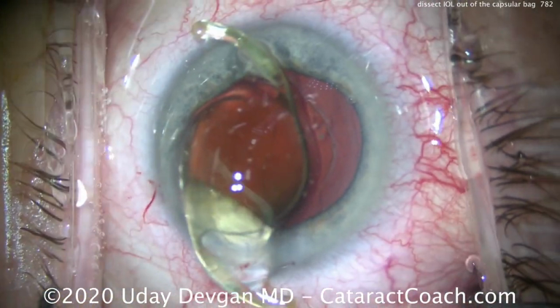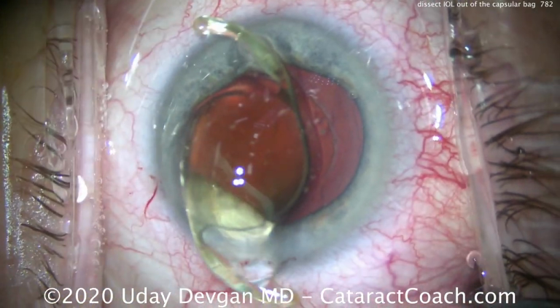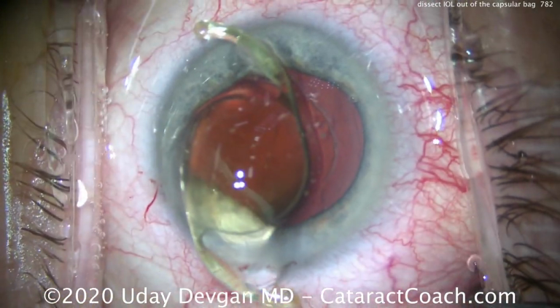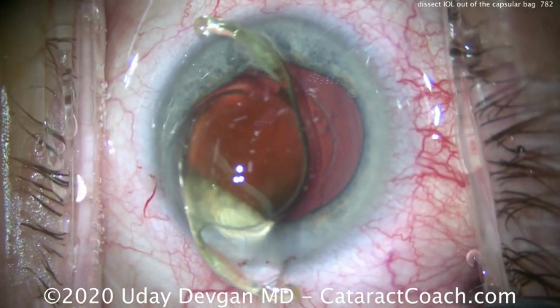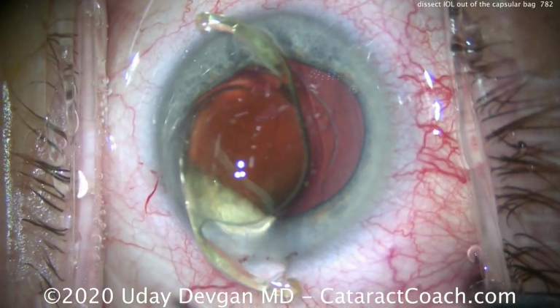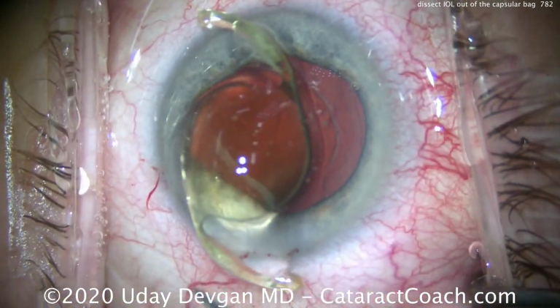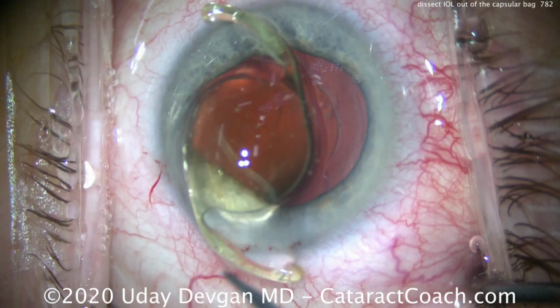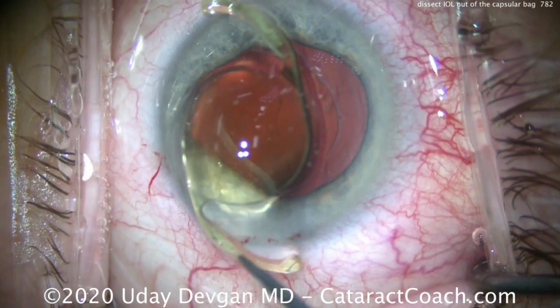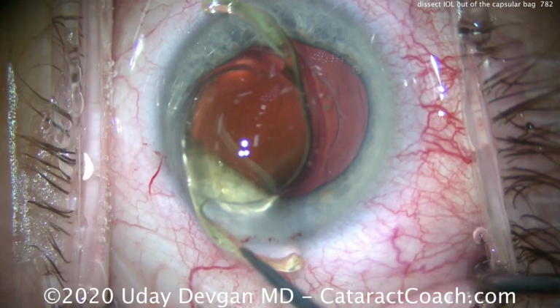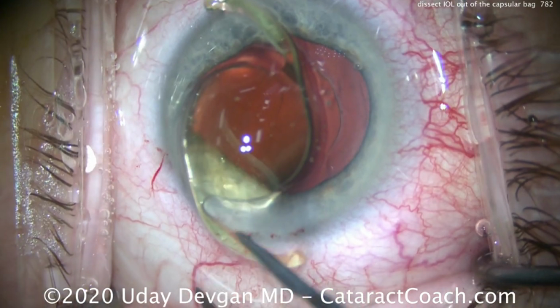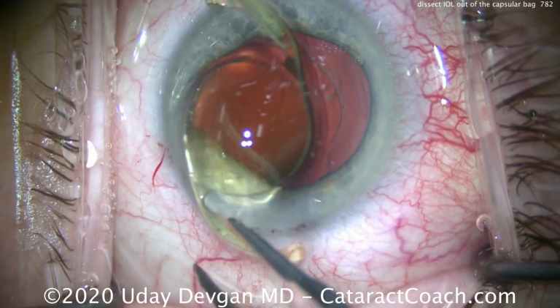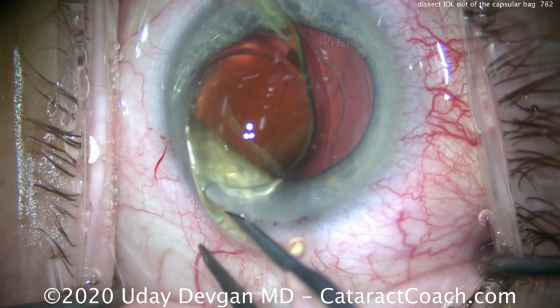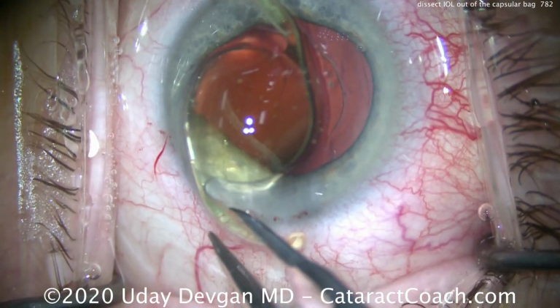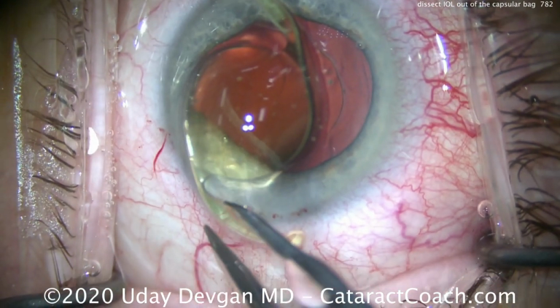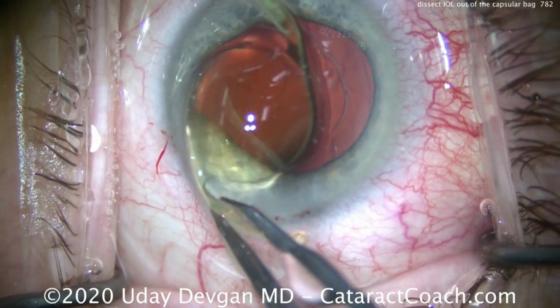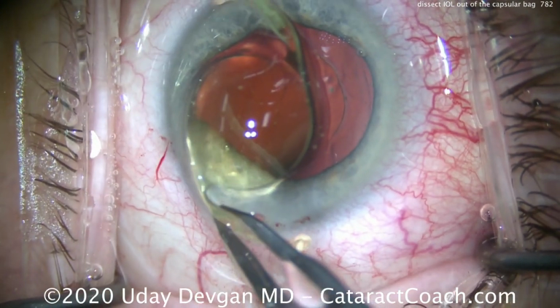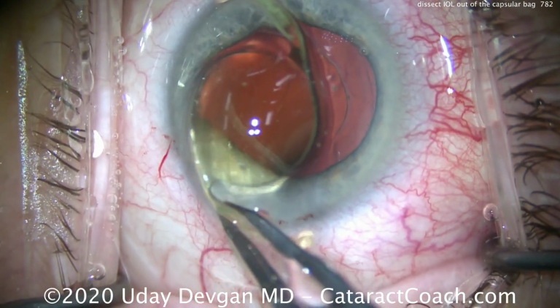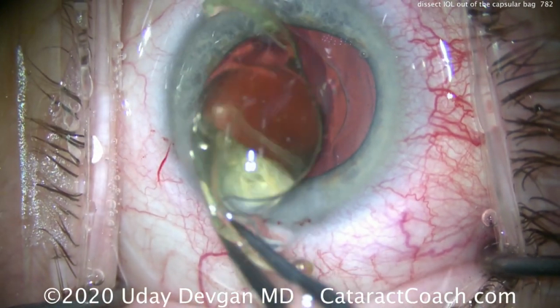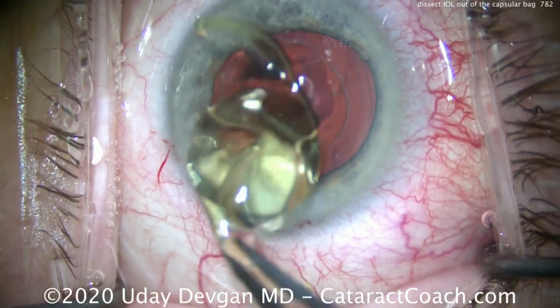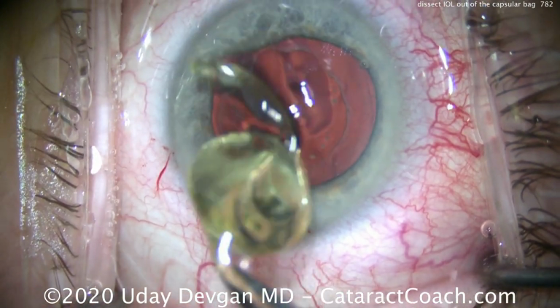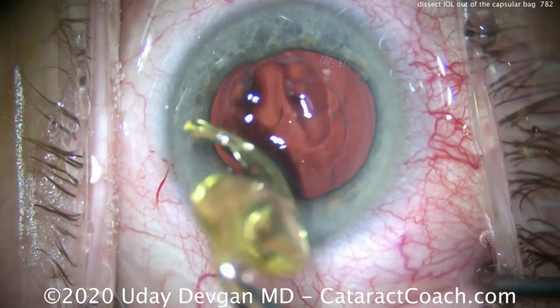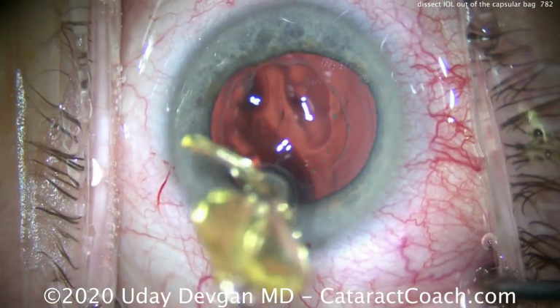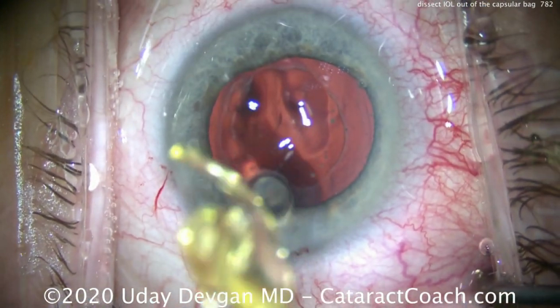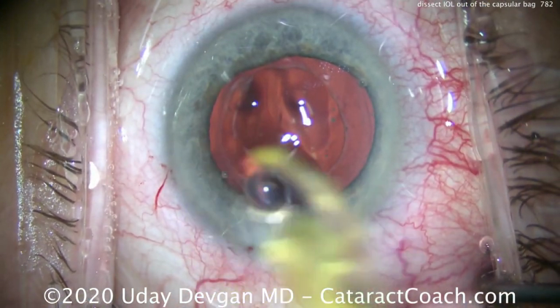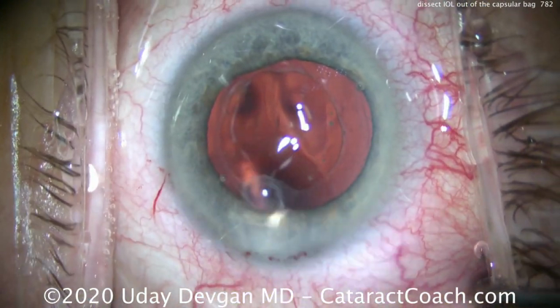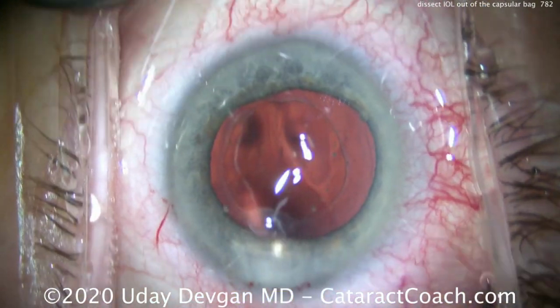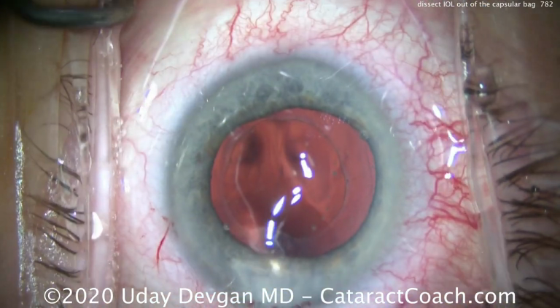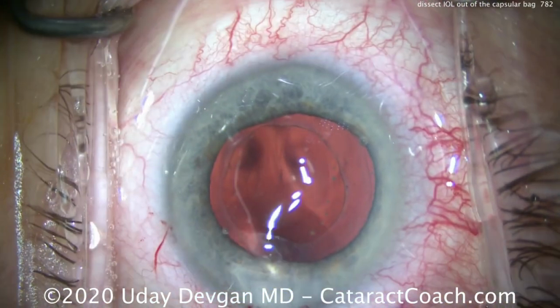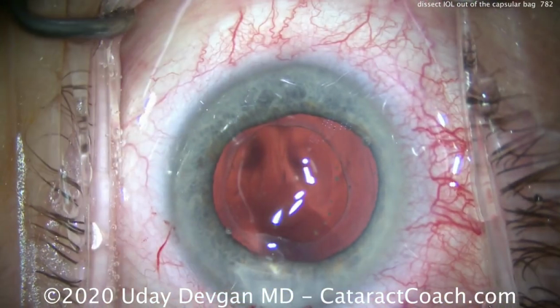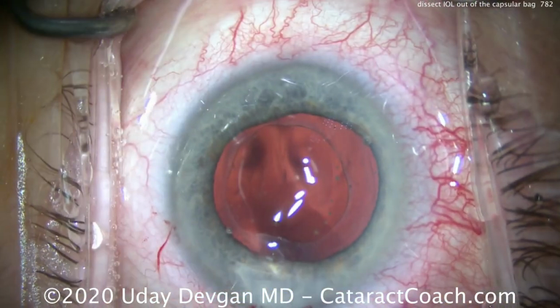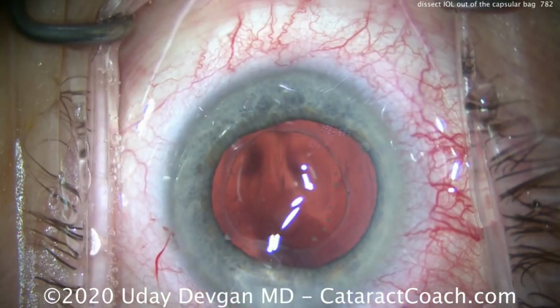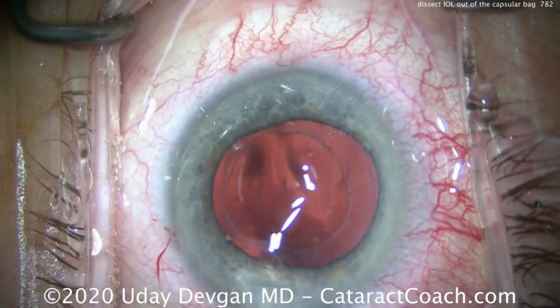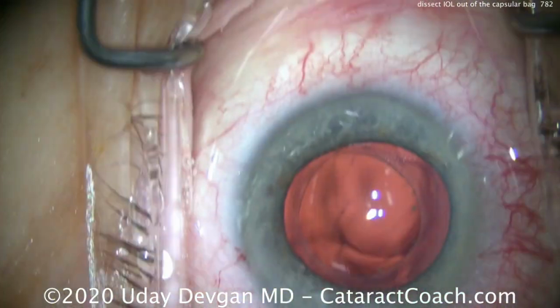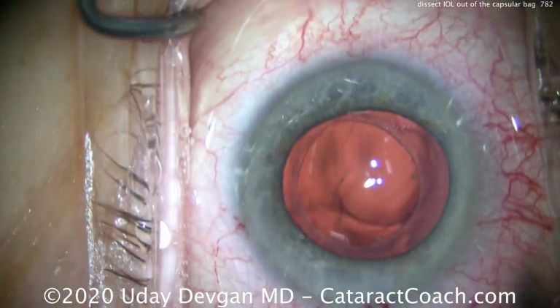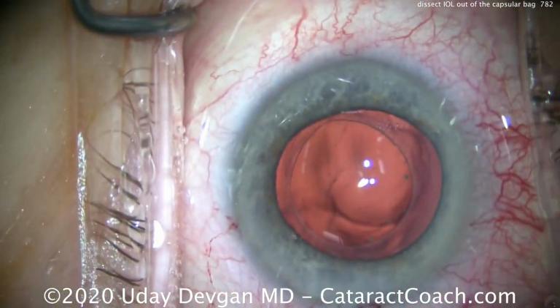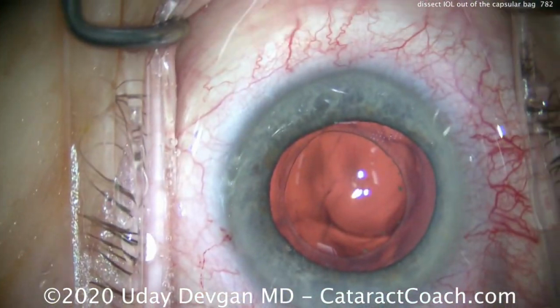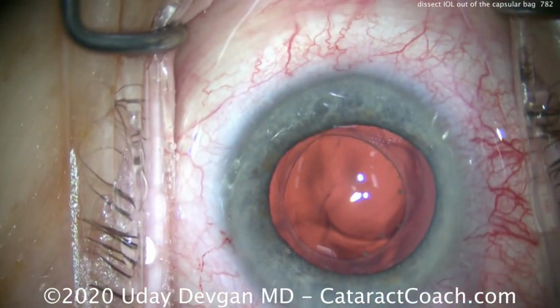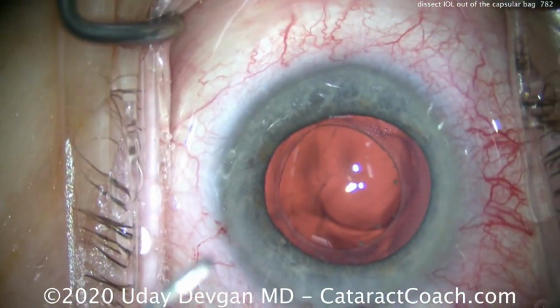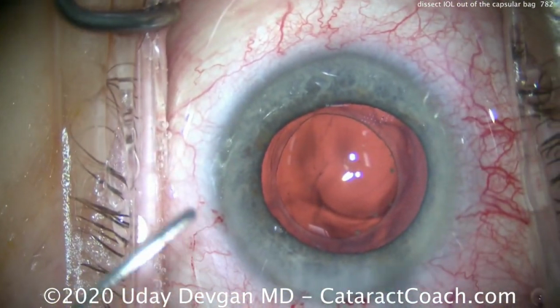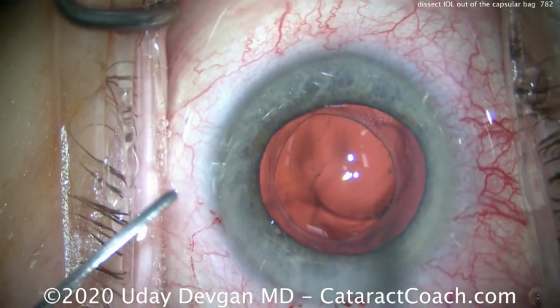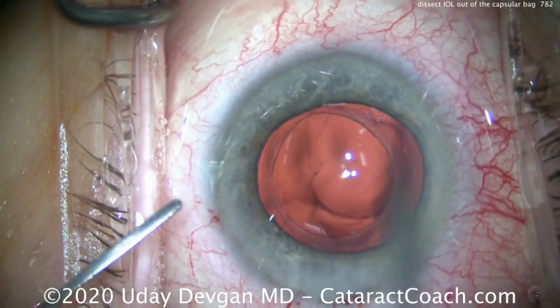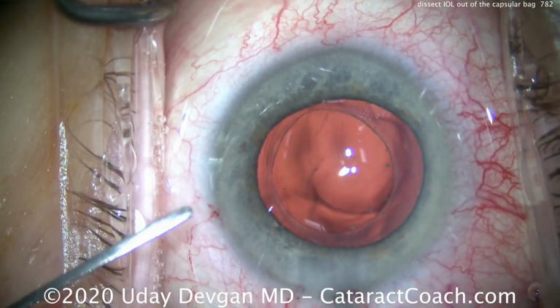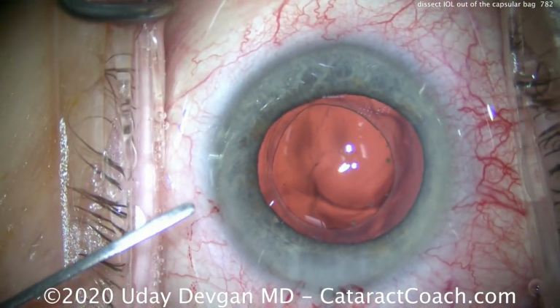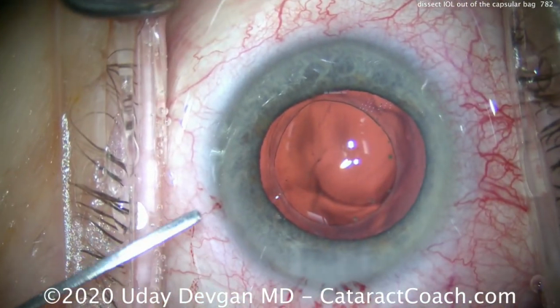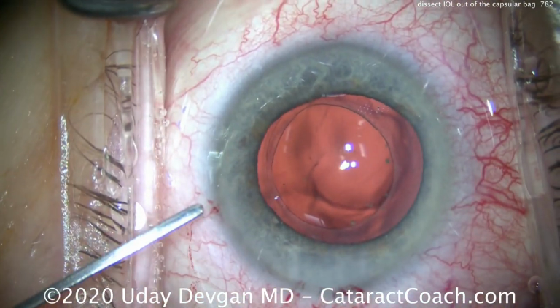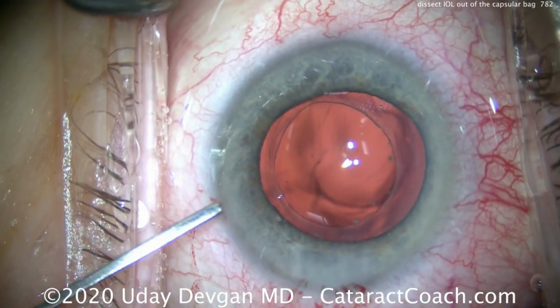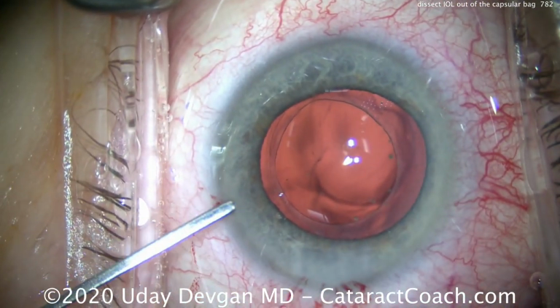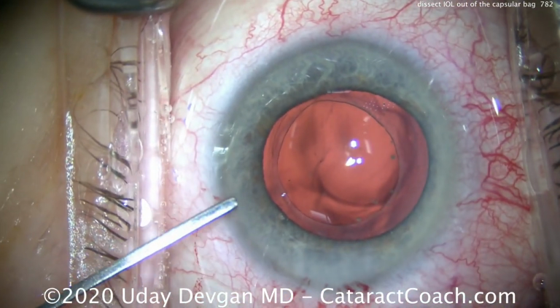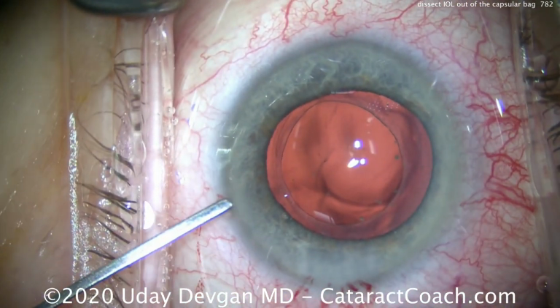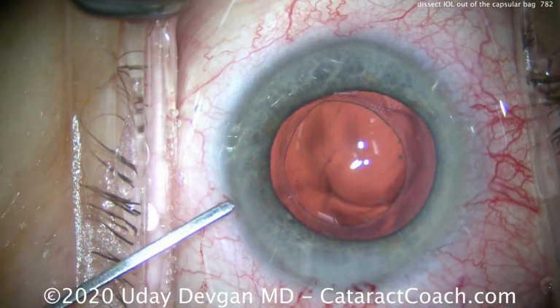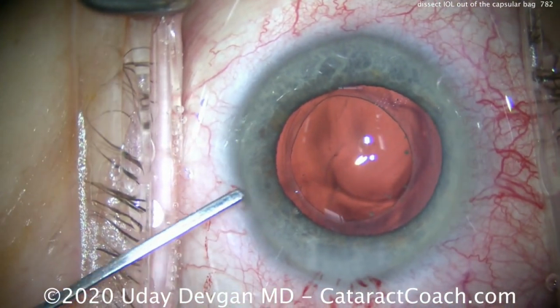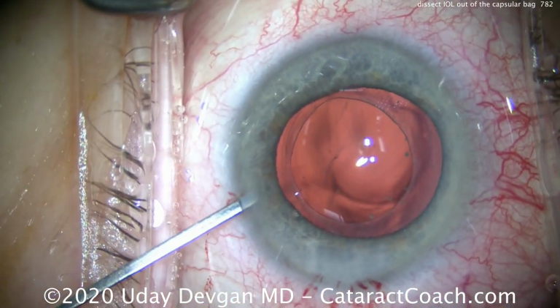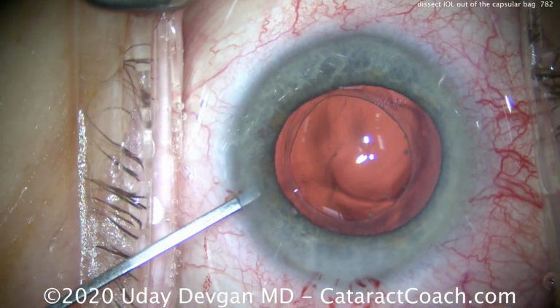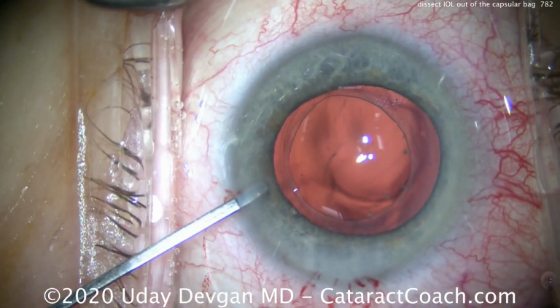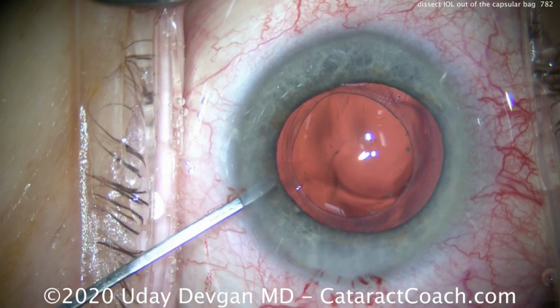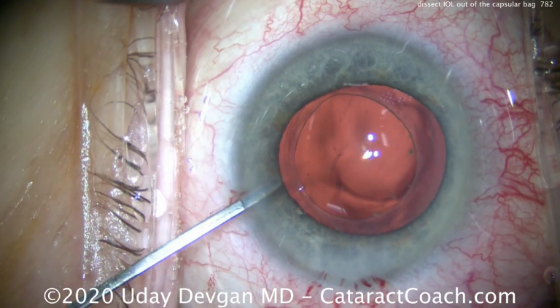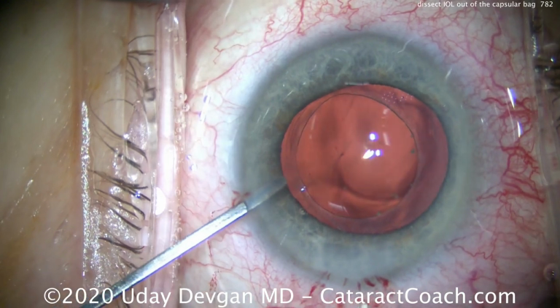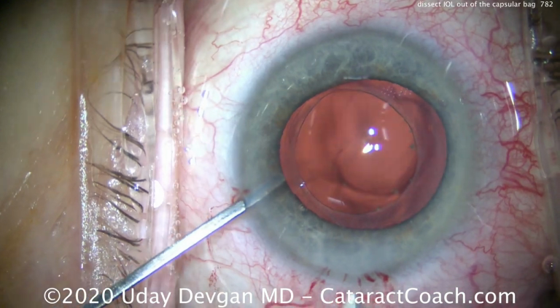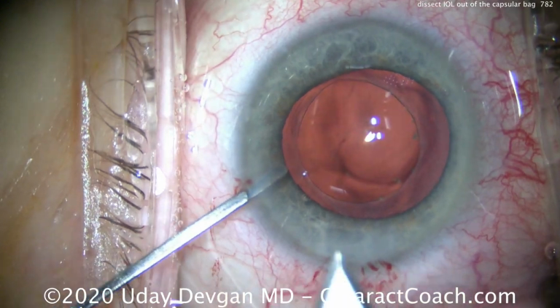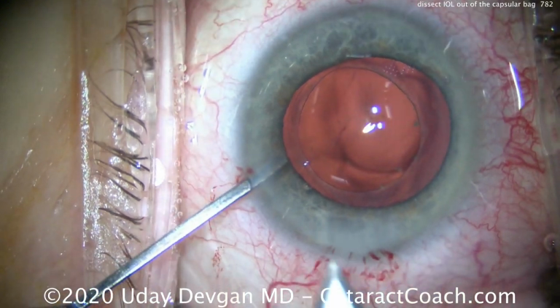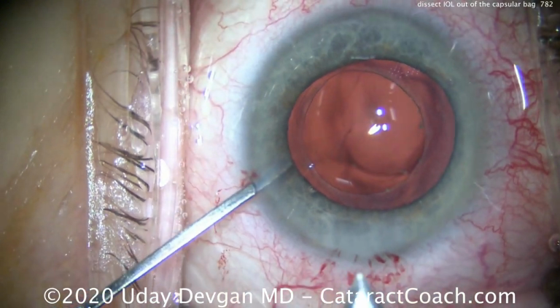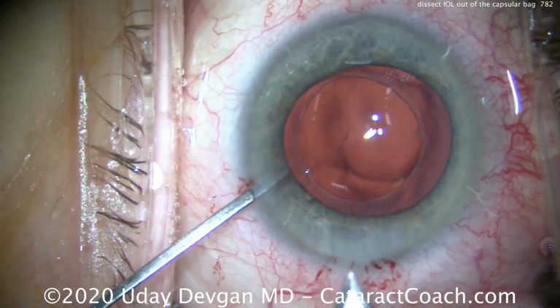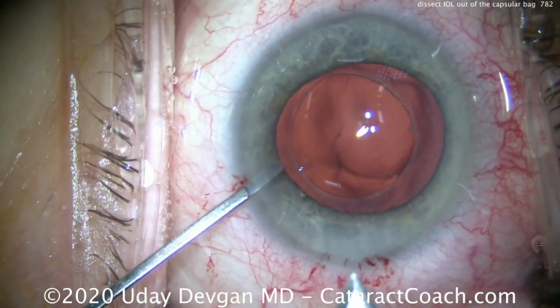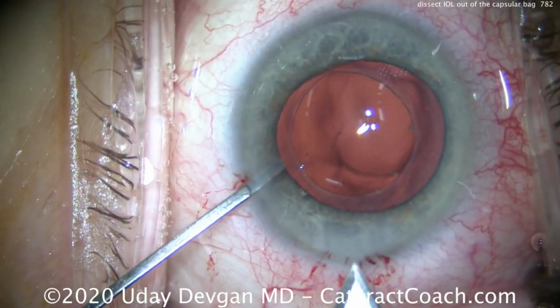There is the whole lens completely intact. Everything looks great. That's how you dissect it out.